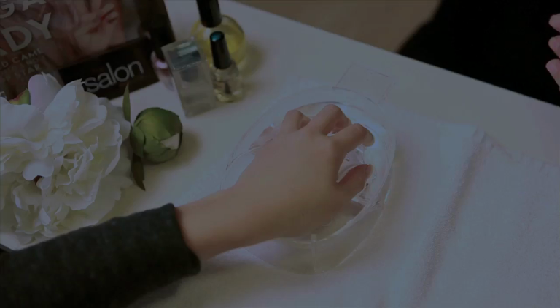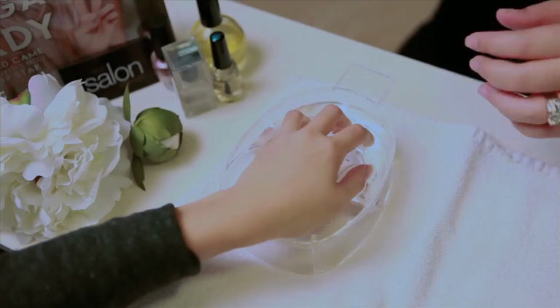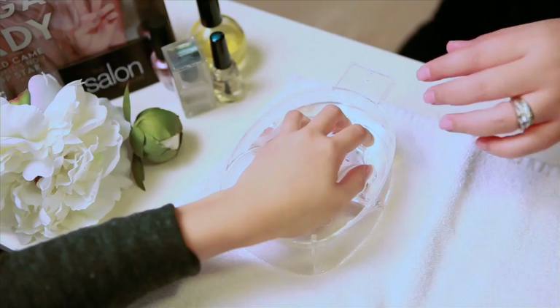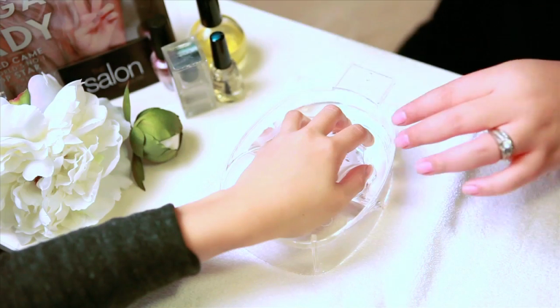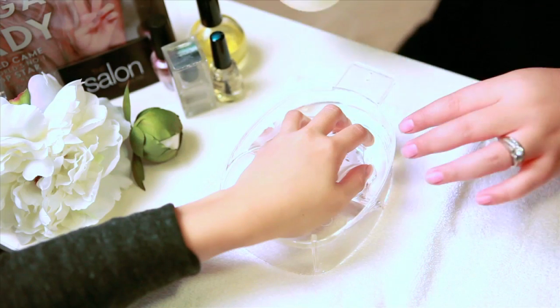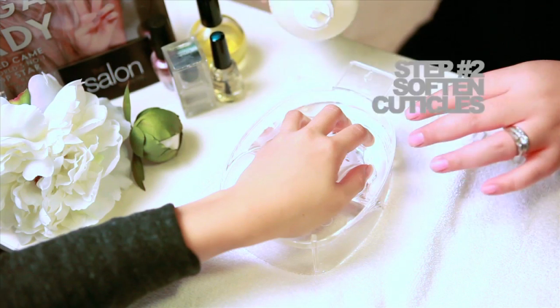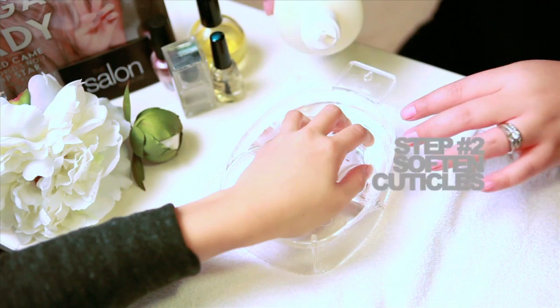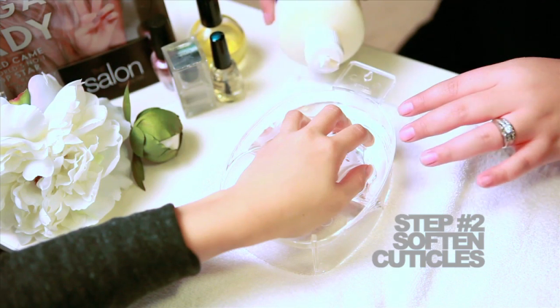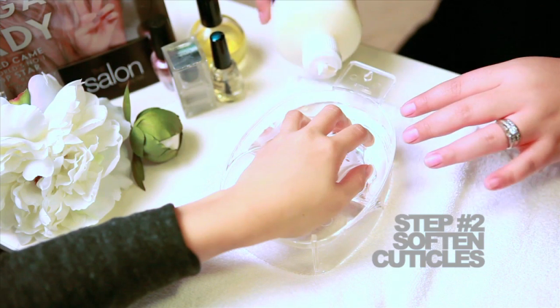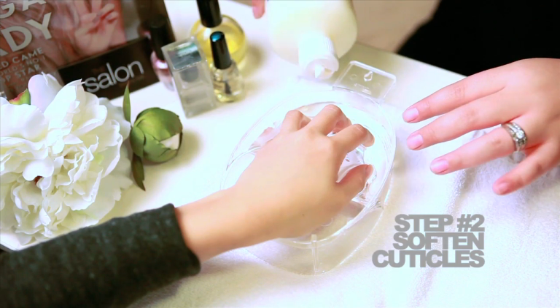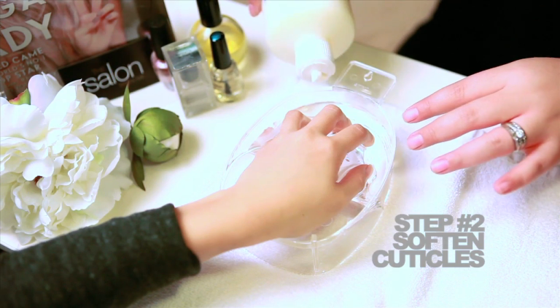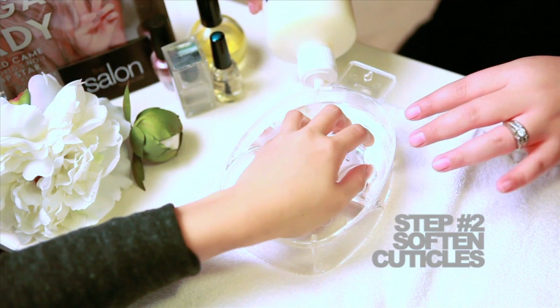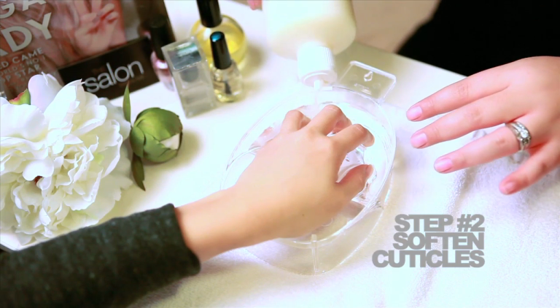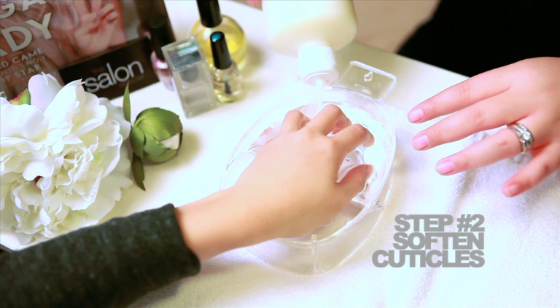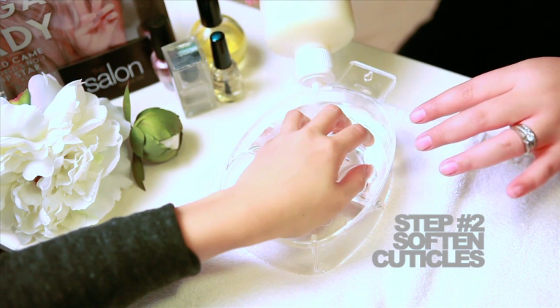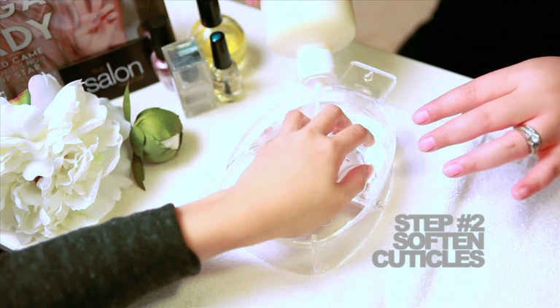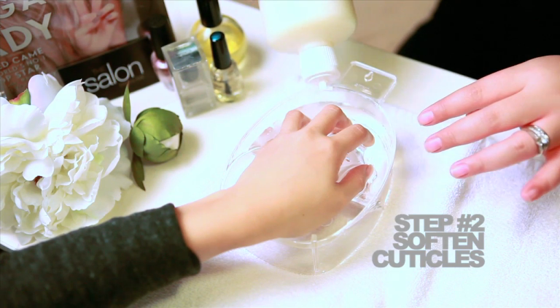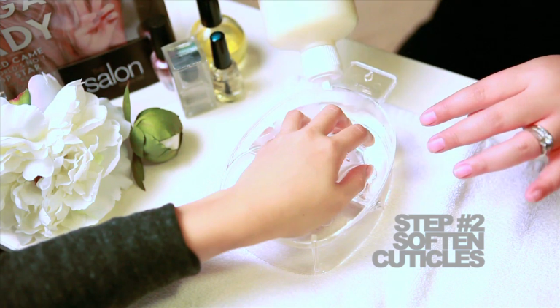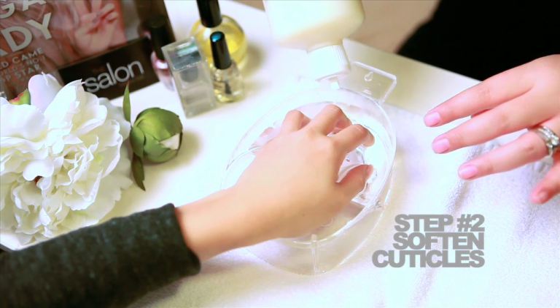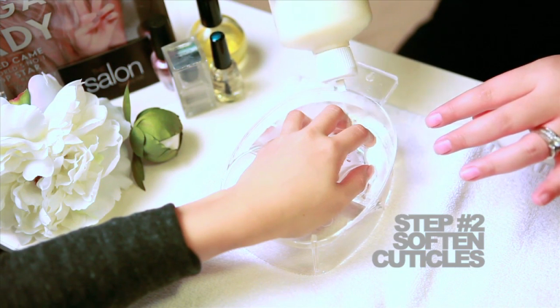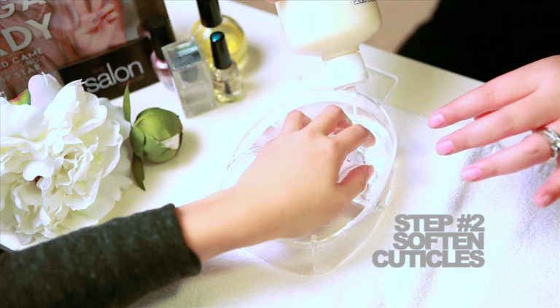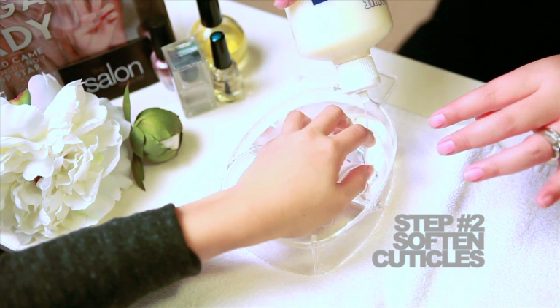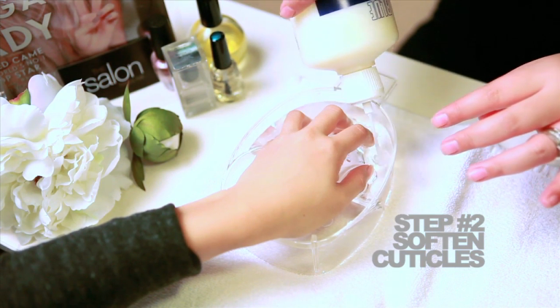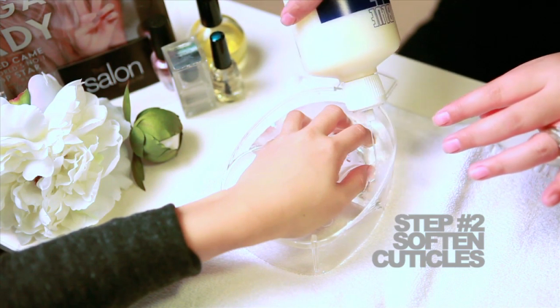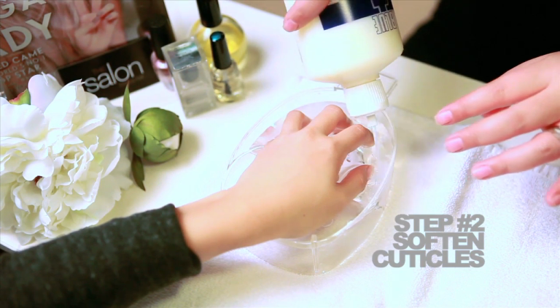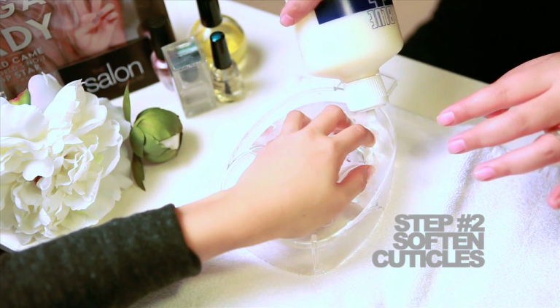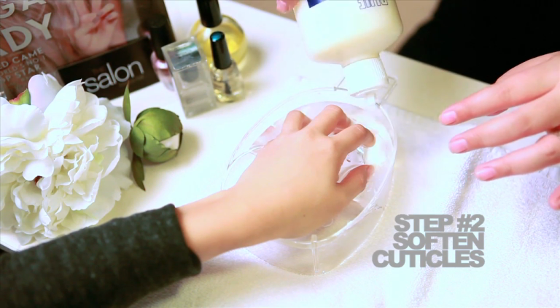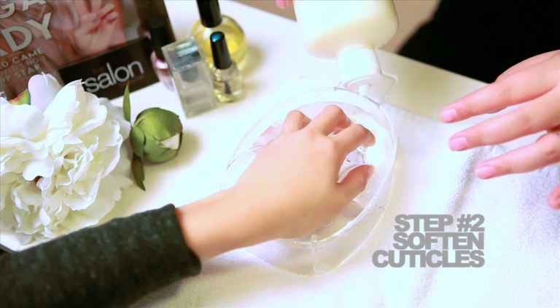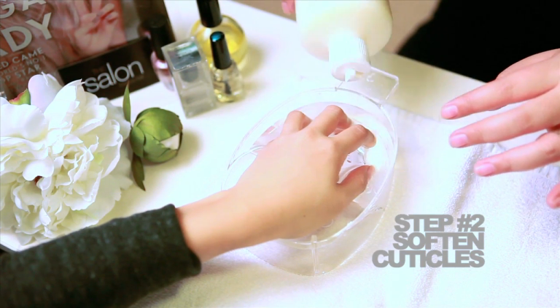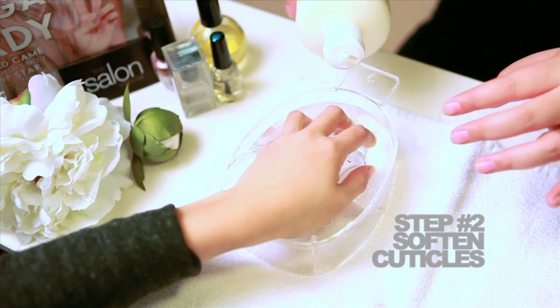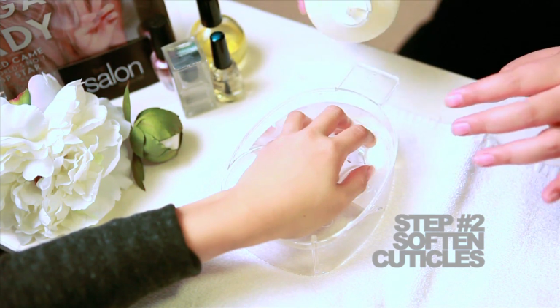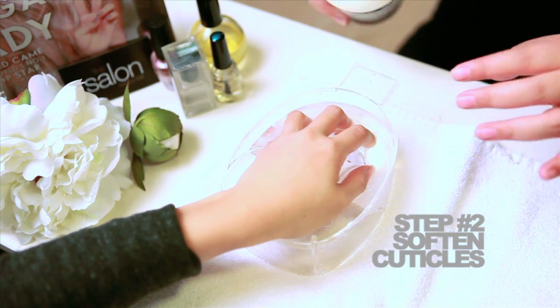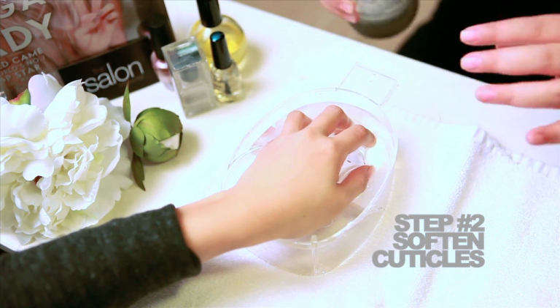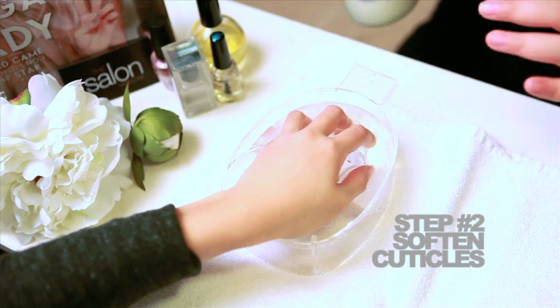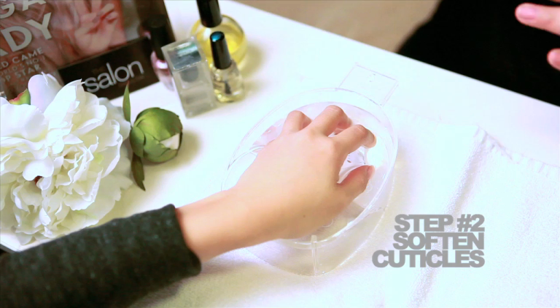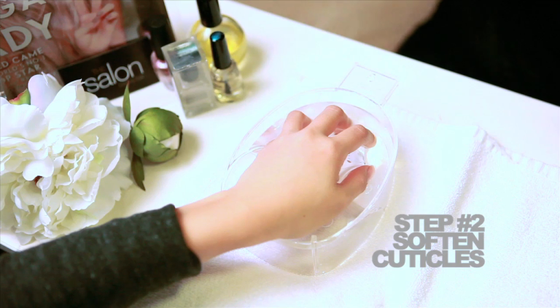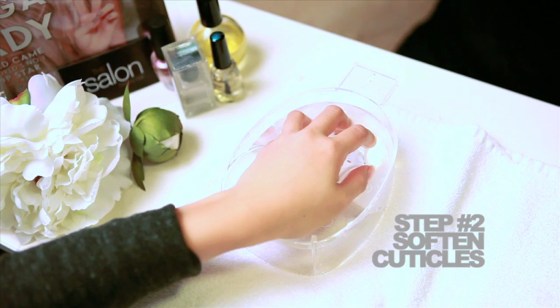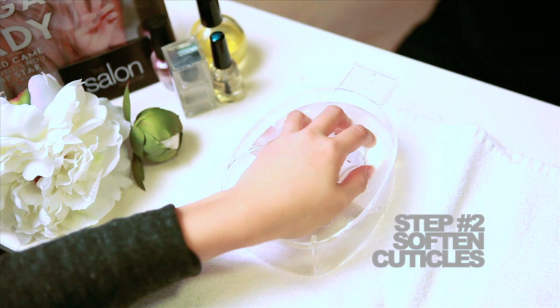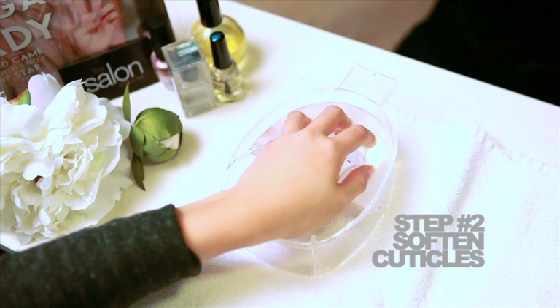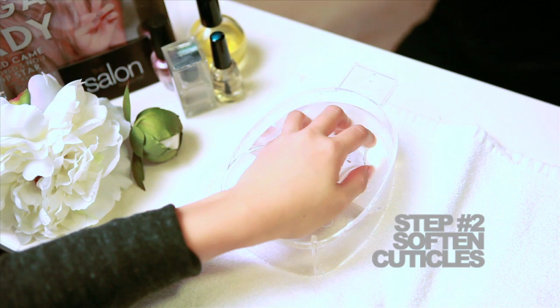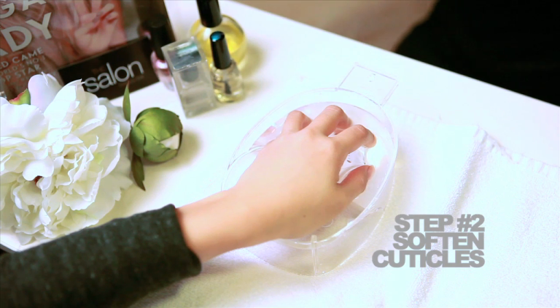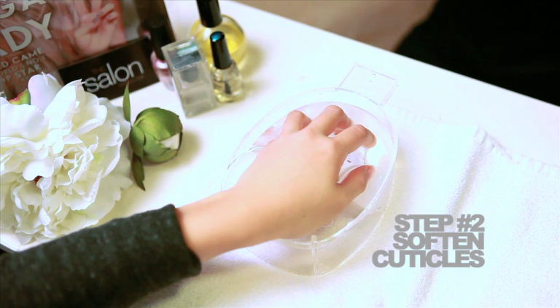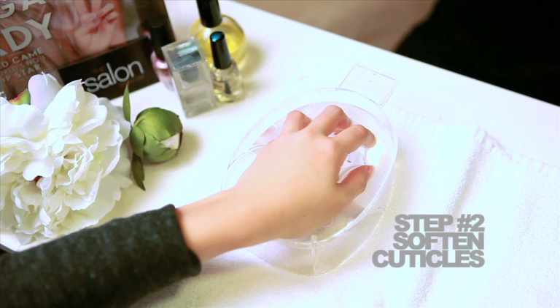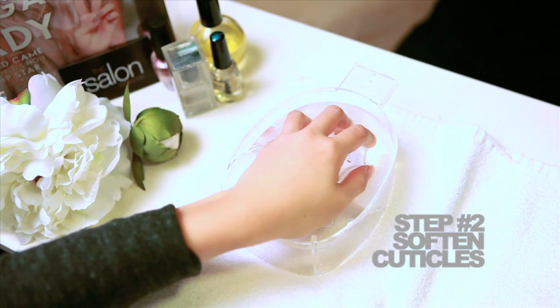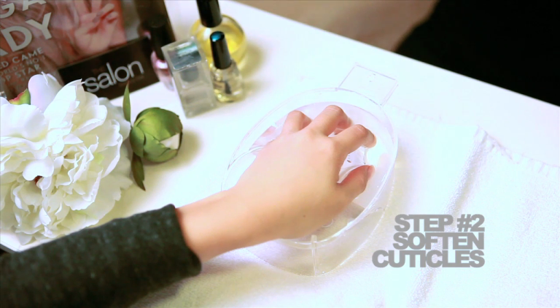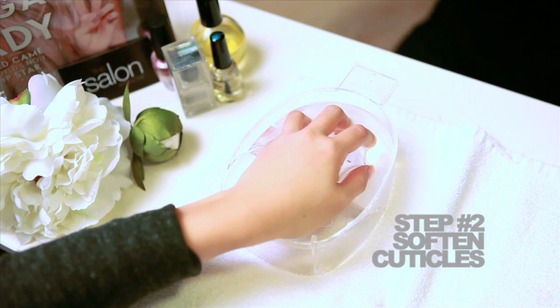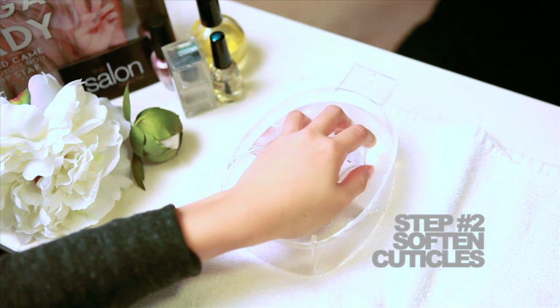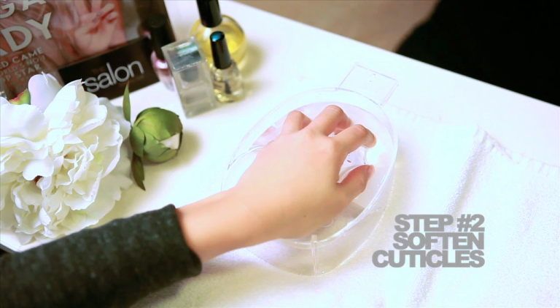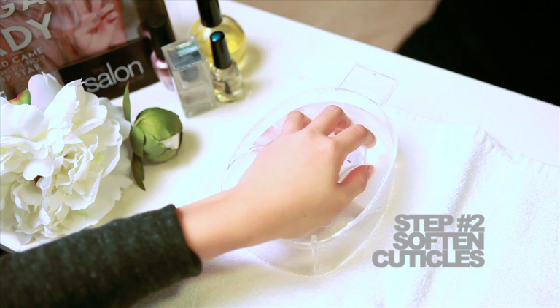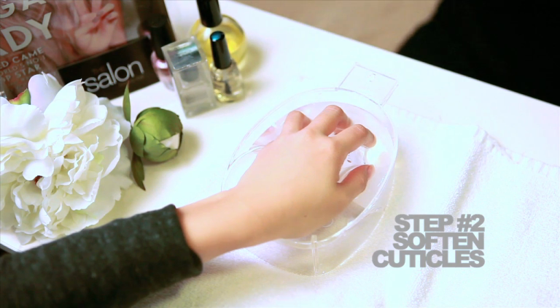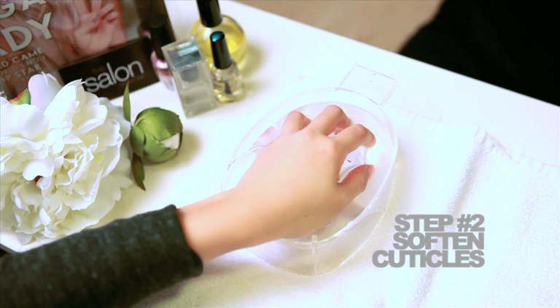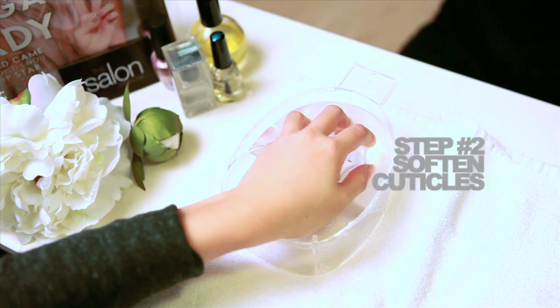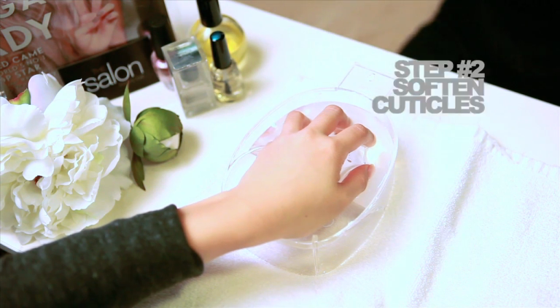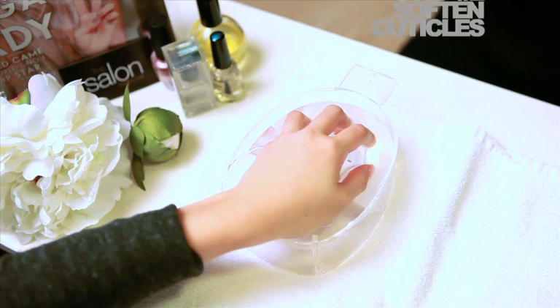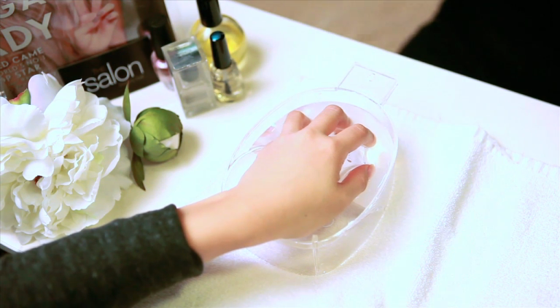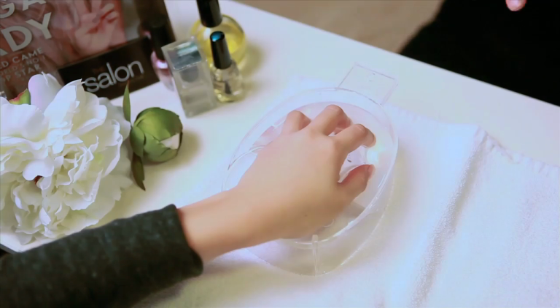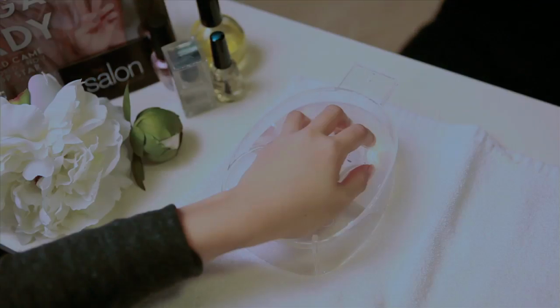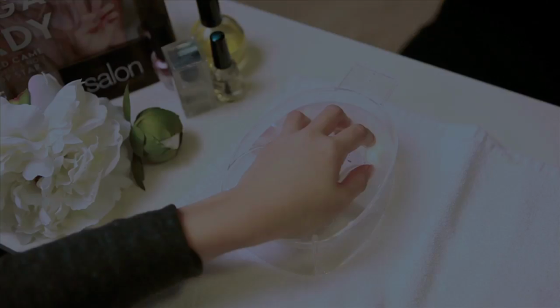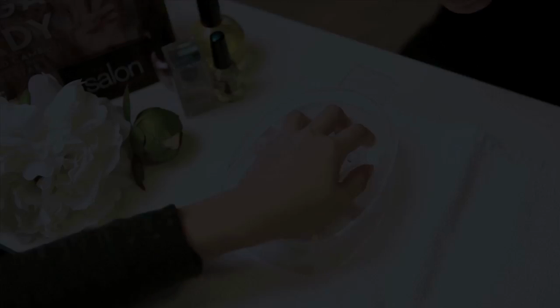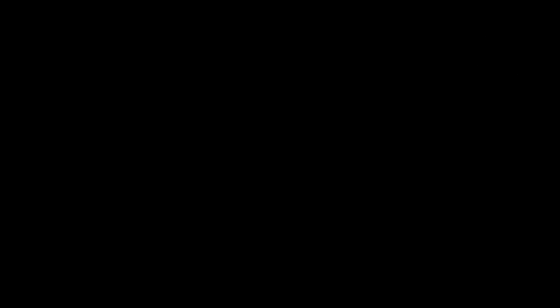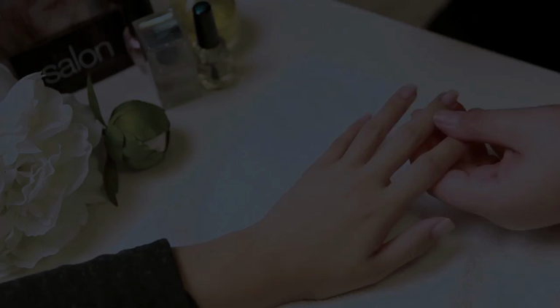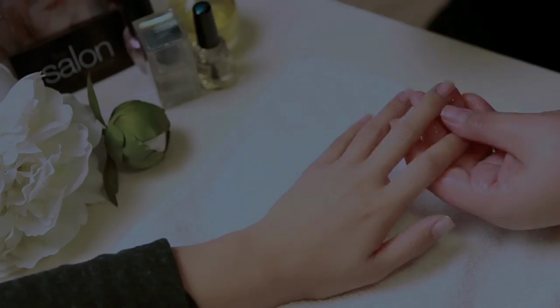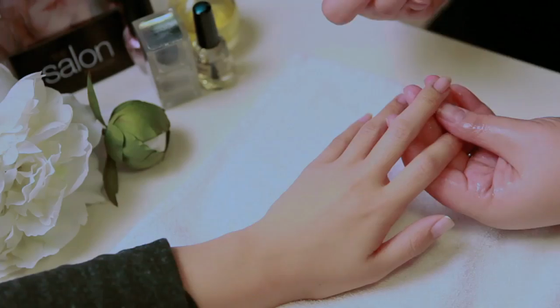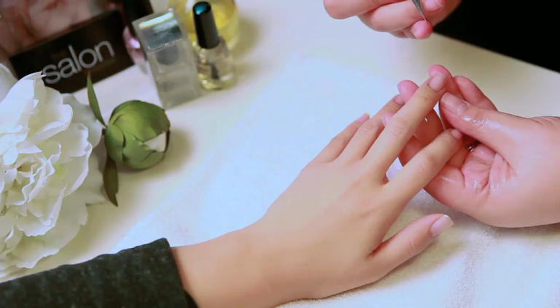Step number two: to soften your cuticles, add lukewarm water to a finger bowl and add a small amount of Blue Cross cuticle remover.